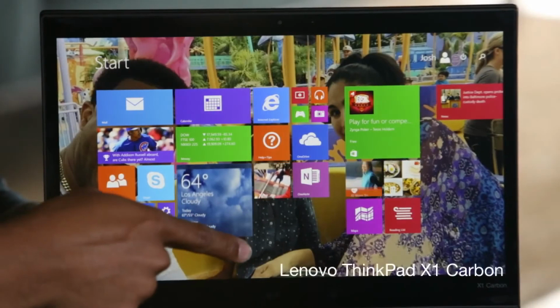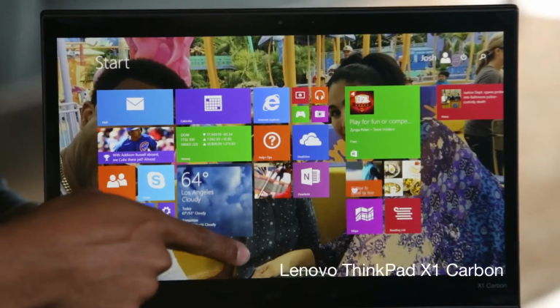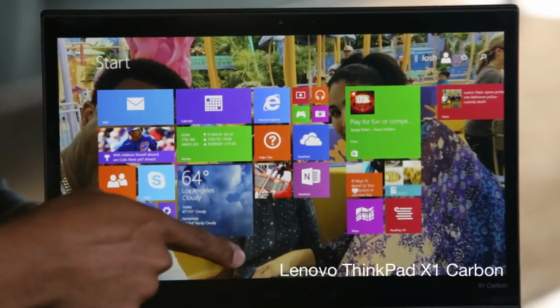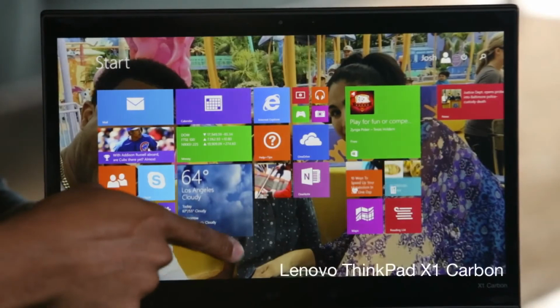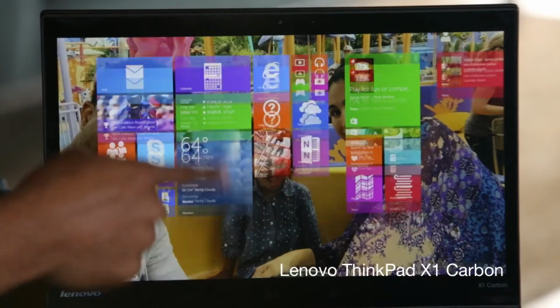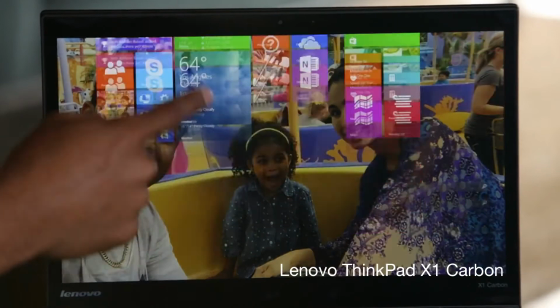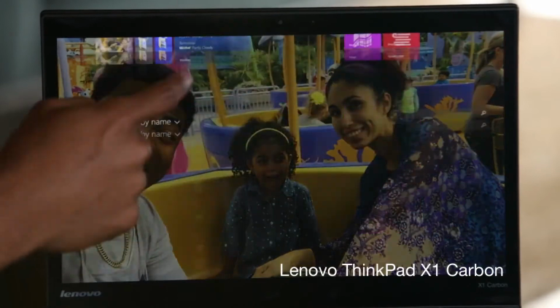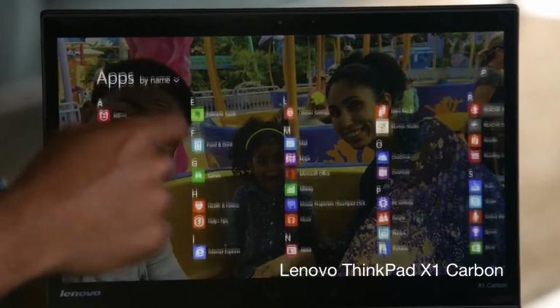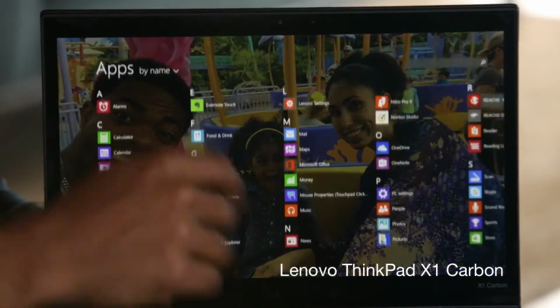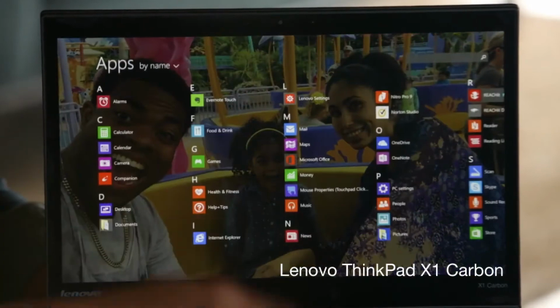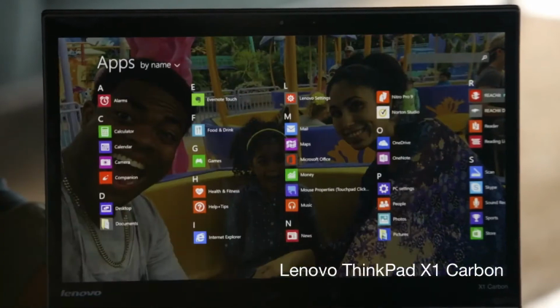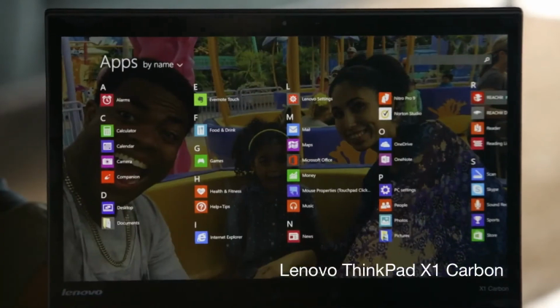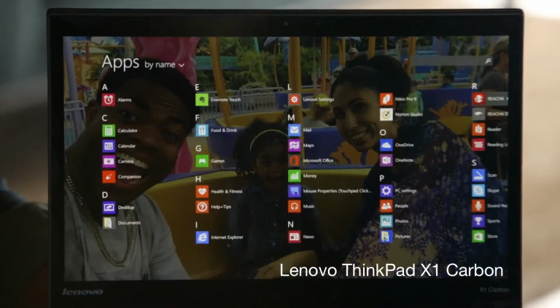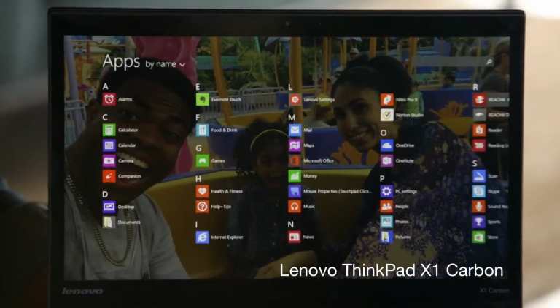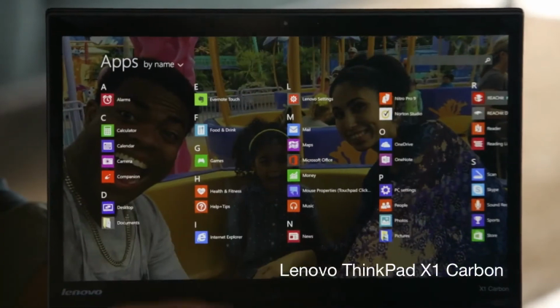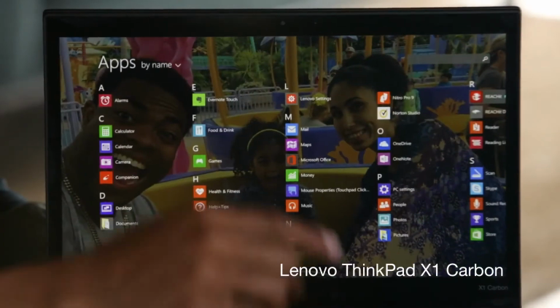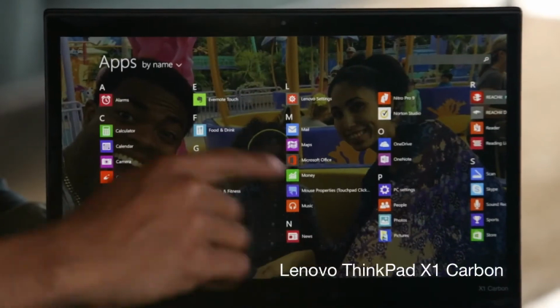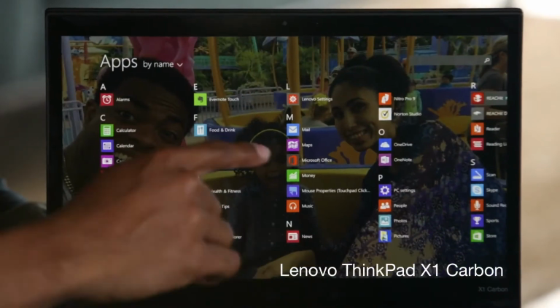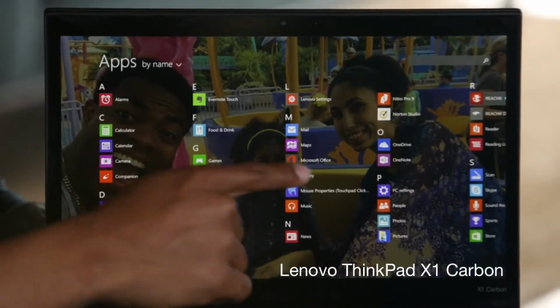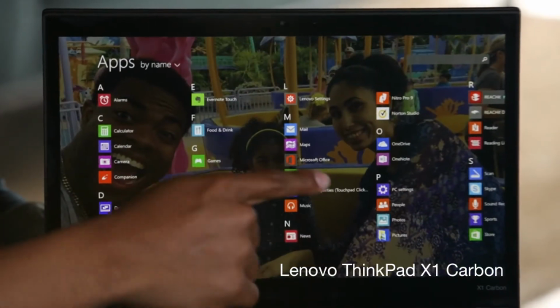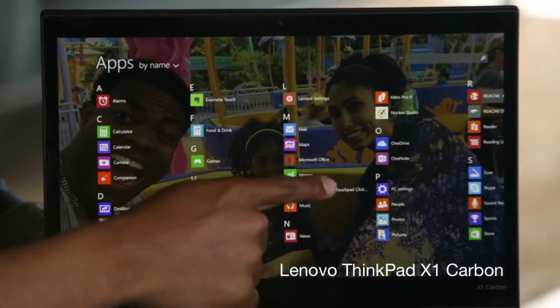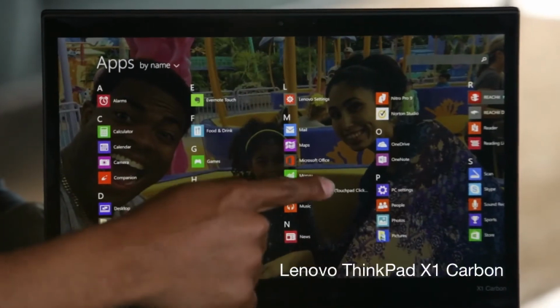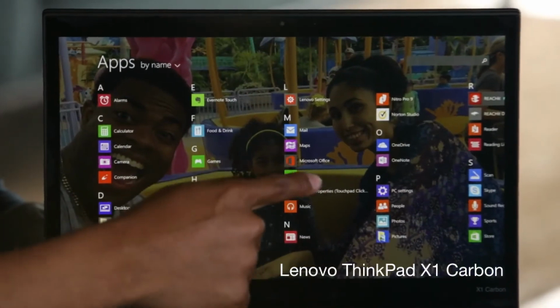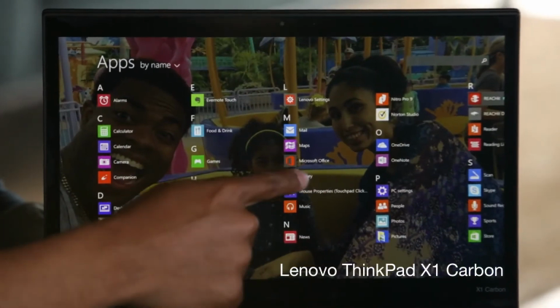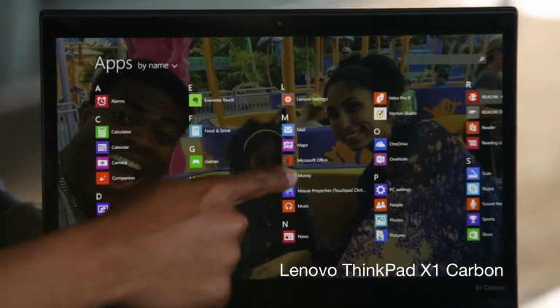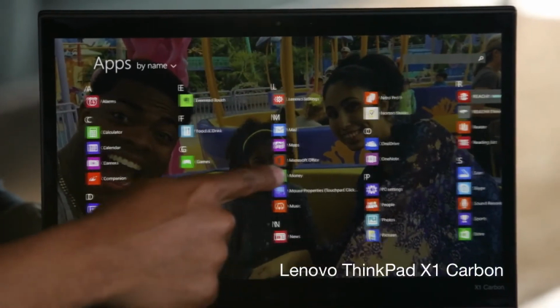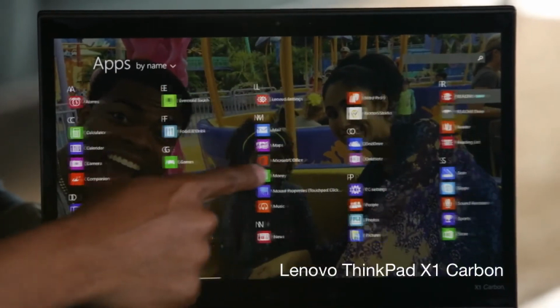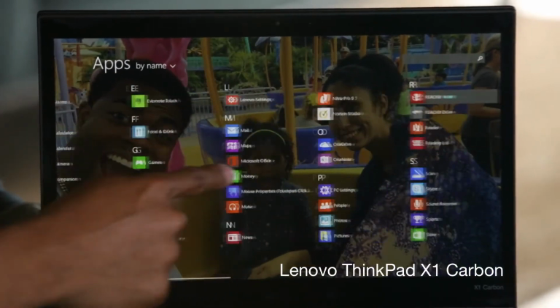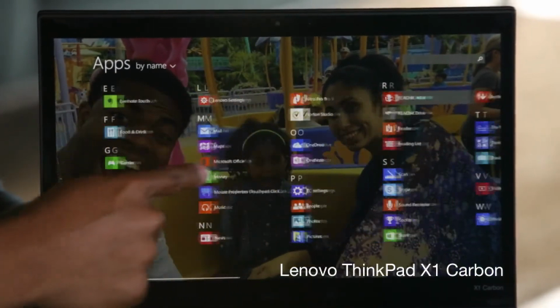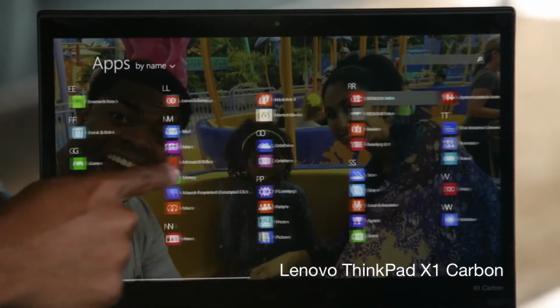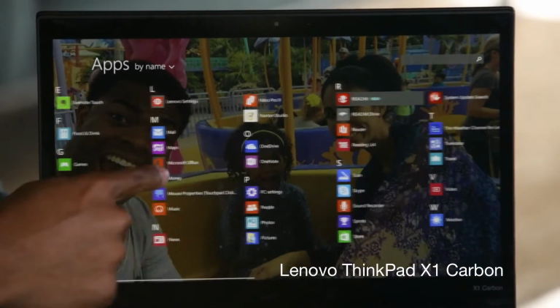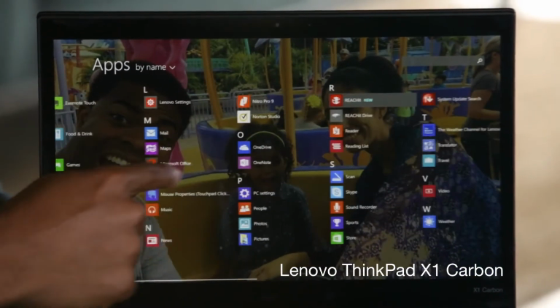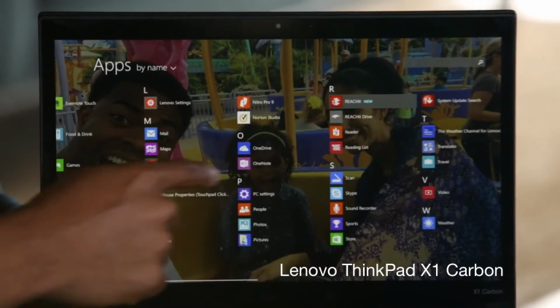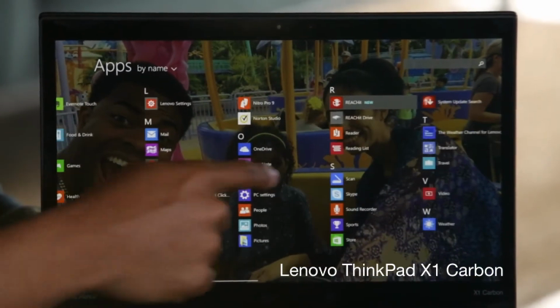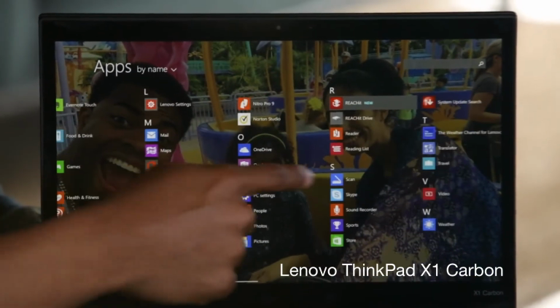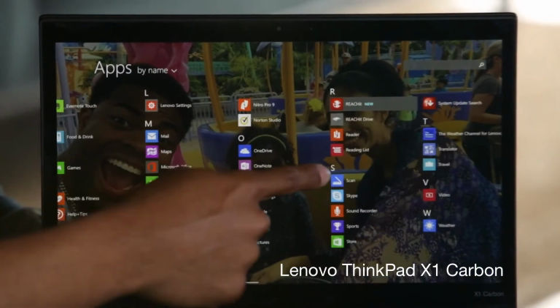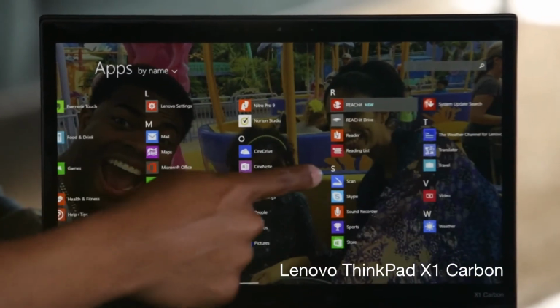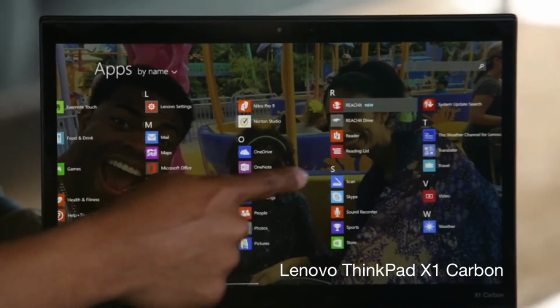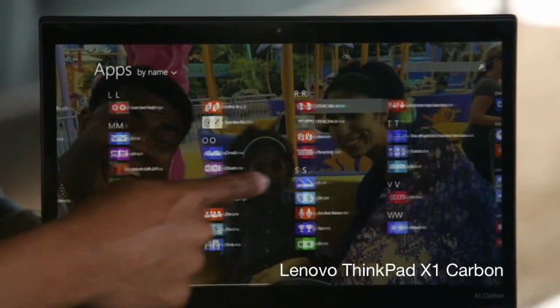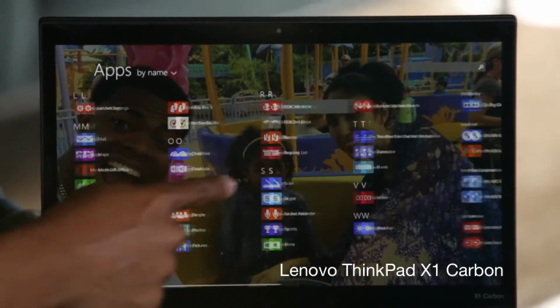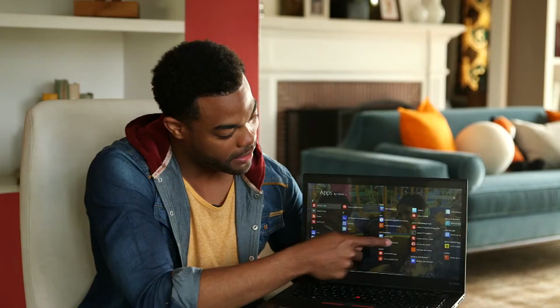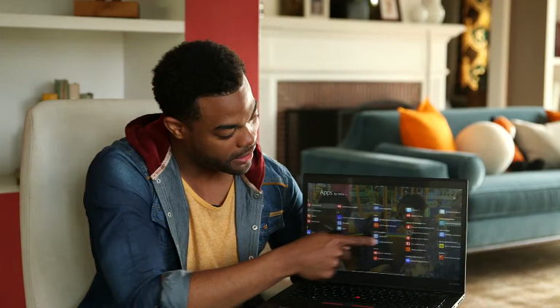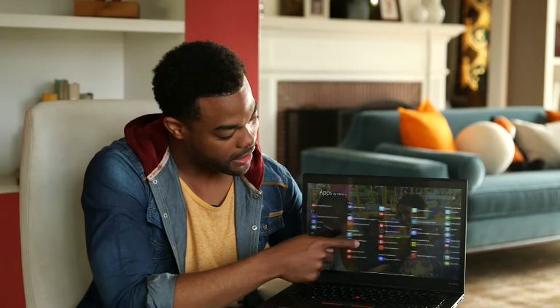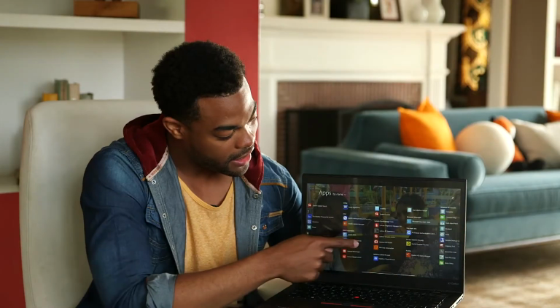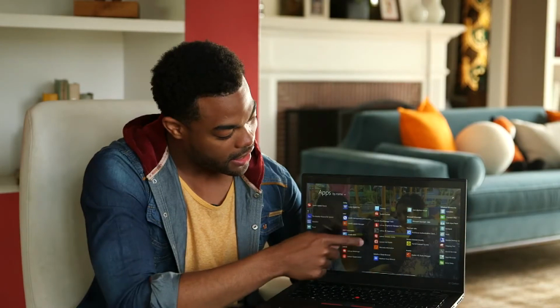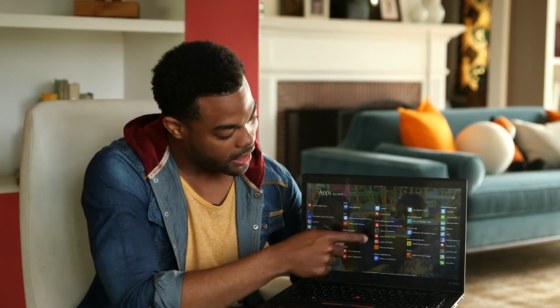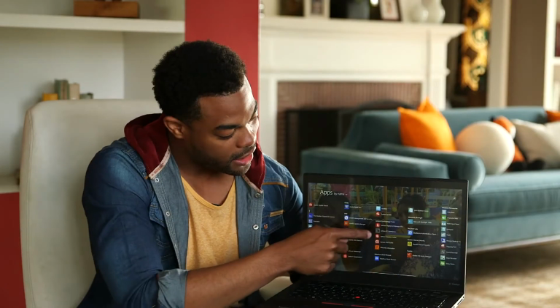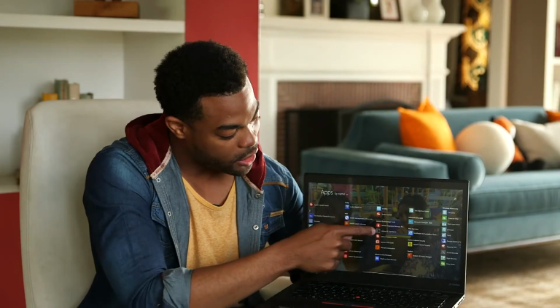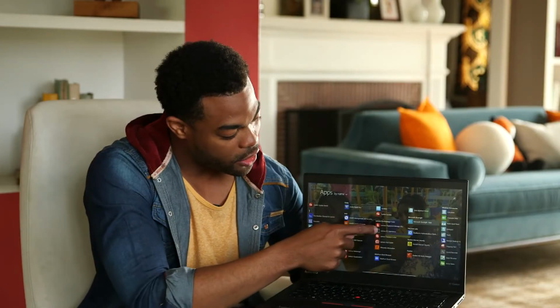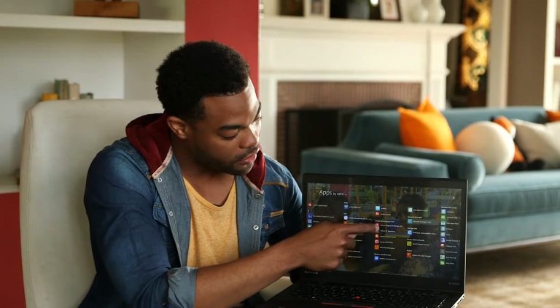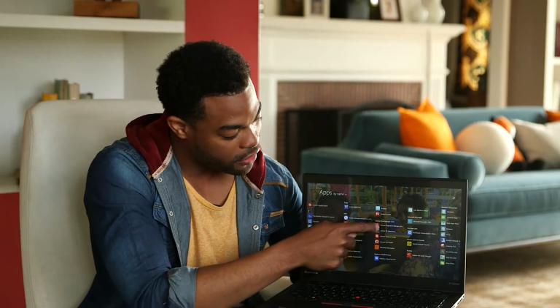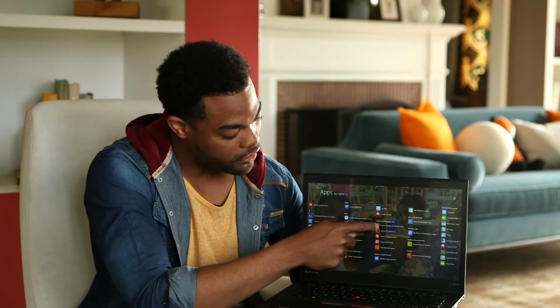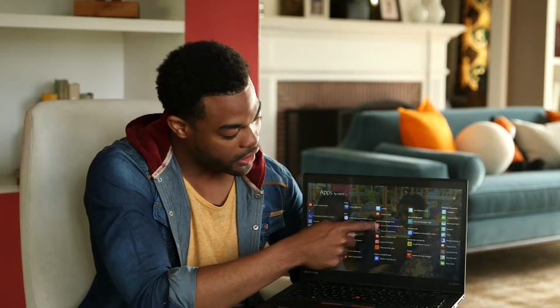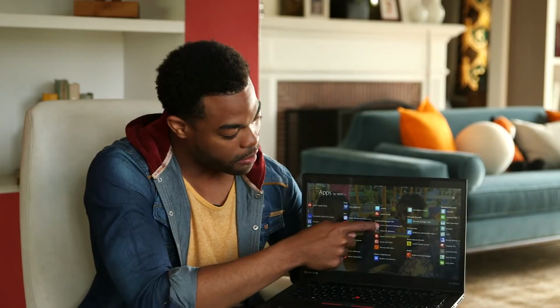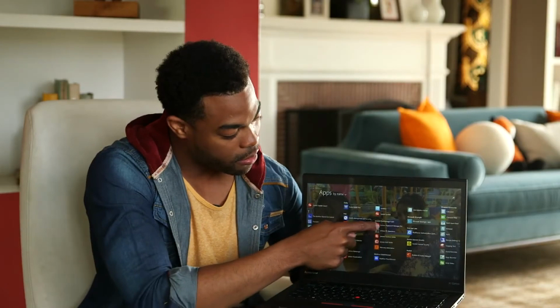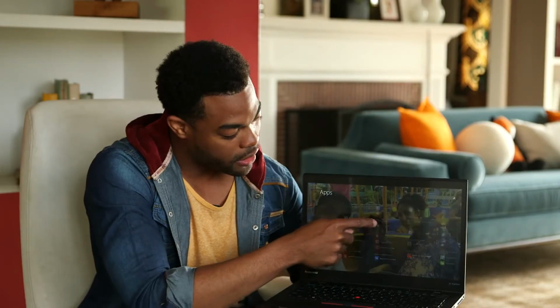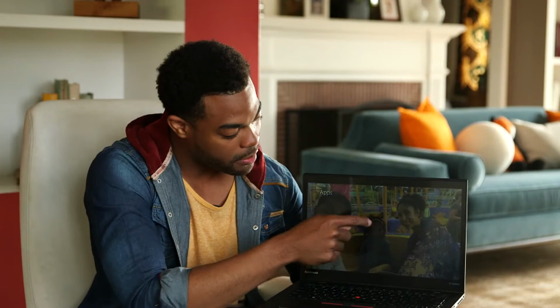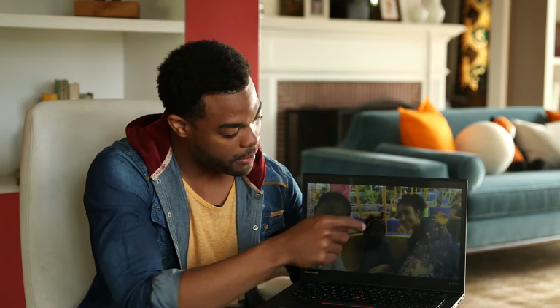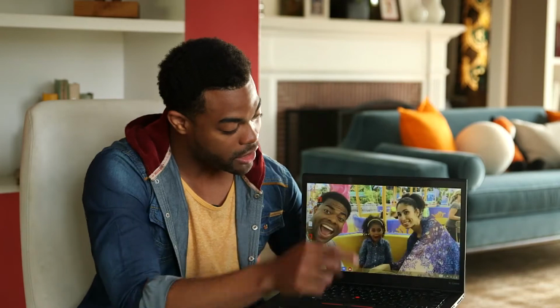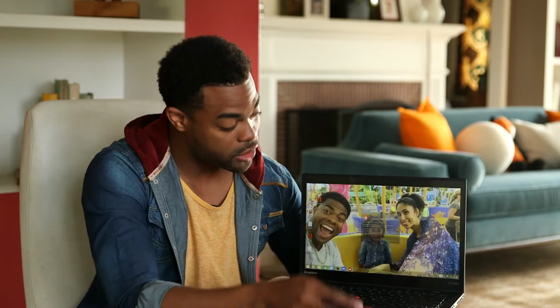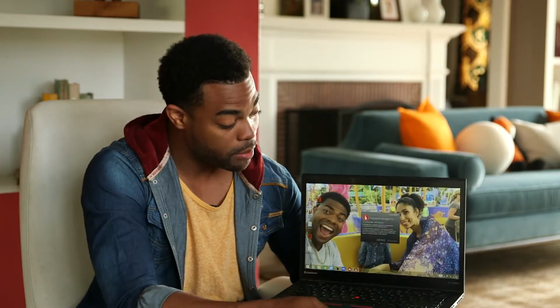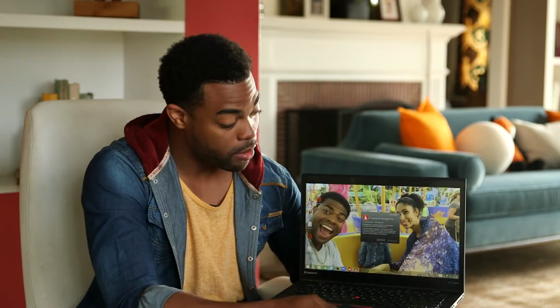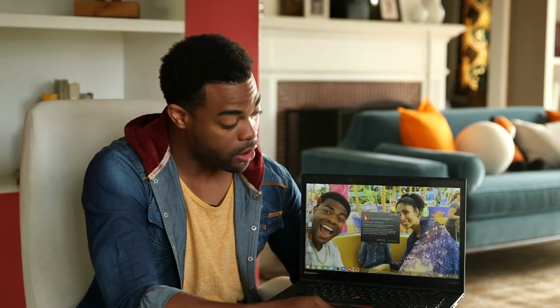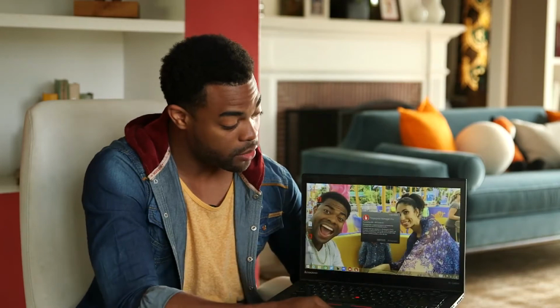Go ahead and scroll up. I'm going to scroll to the left to find the app — Lenovo Fingerprint Manager Pro.